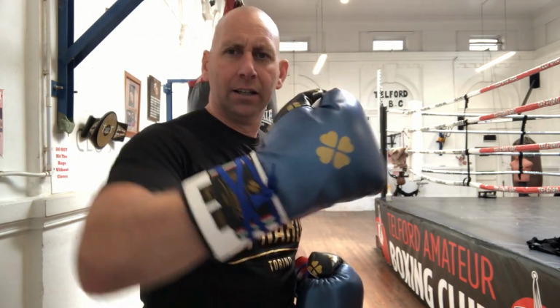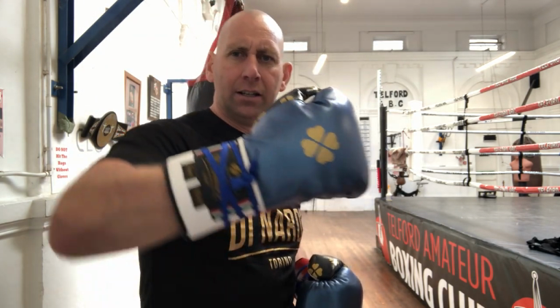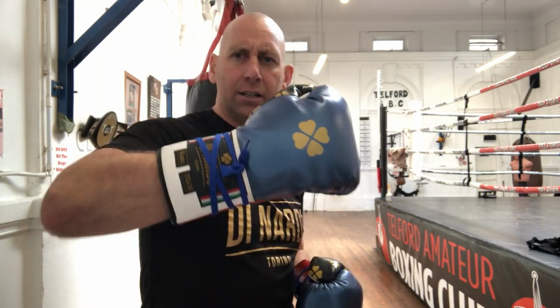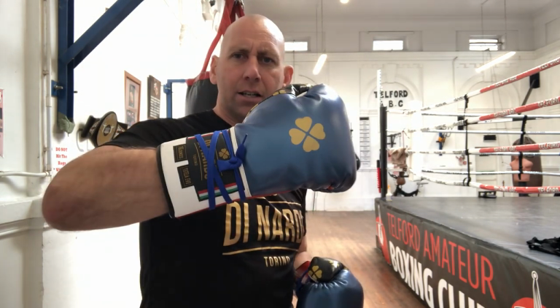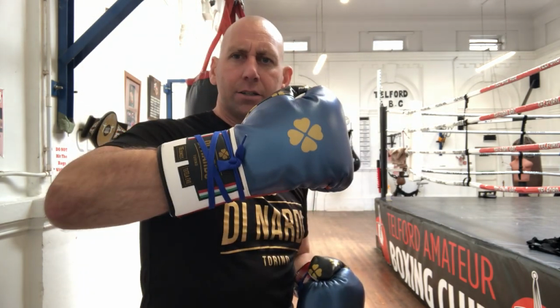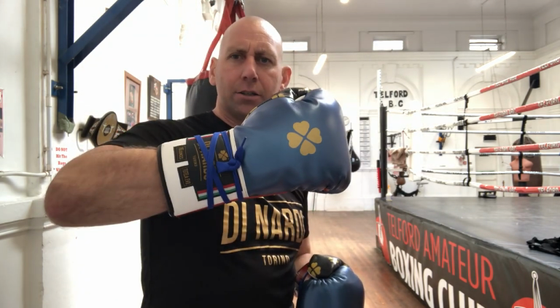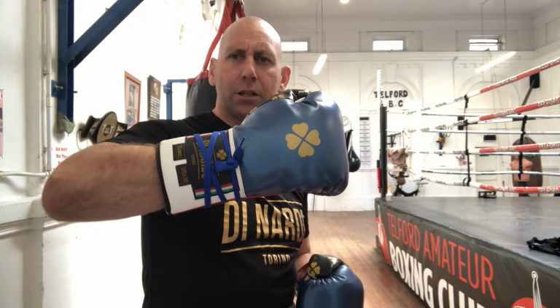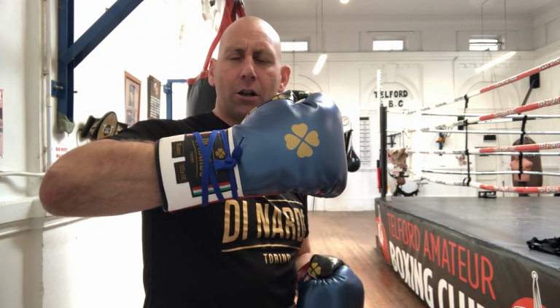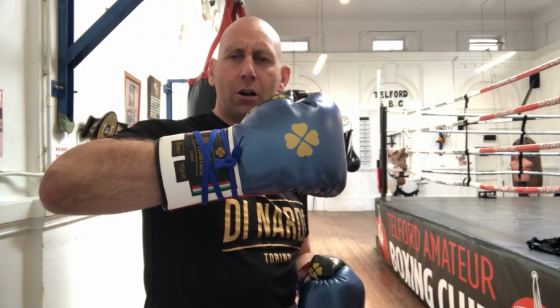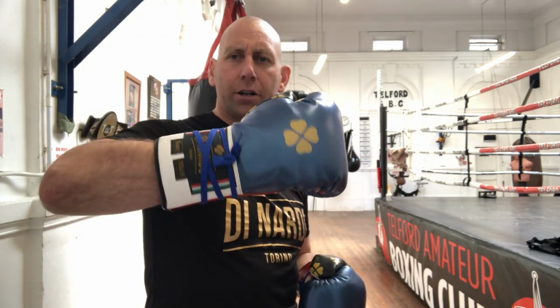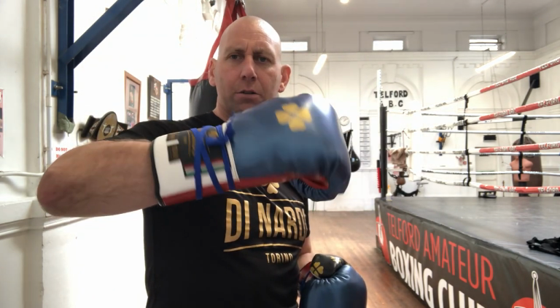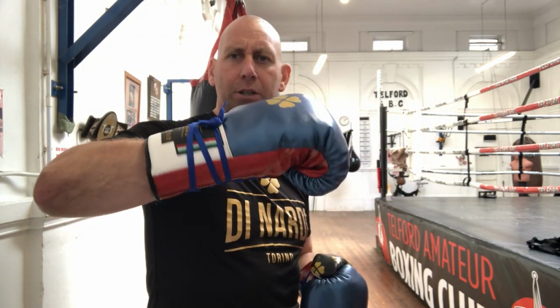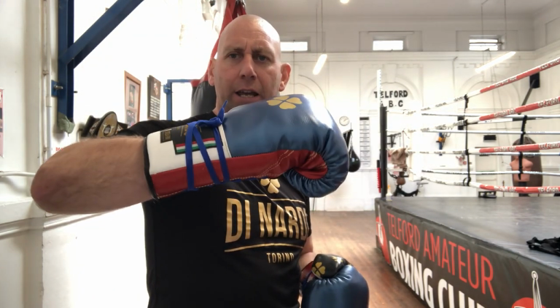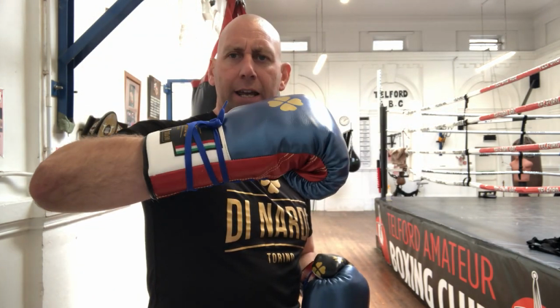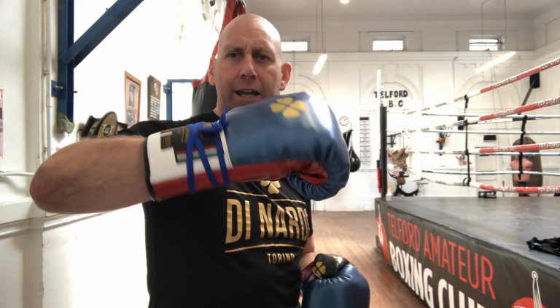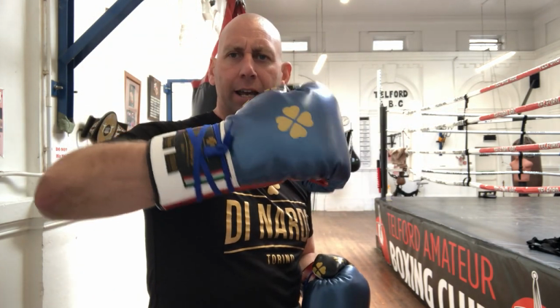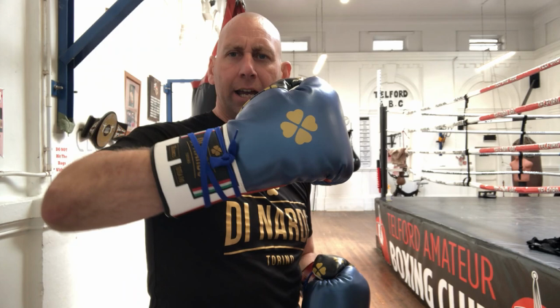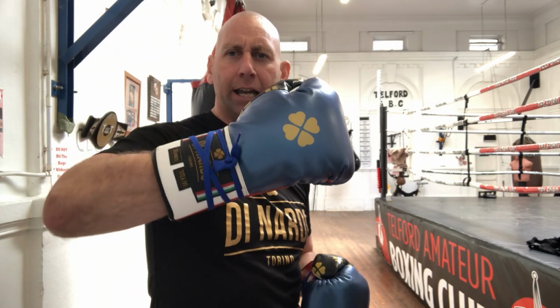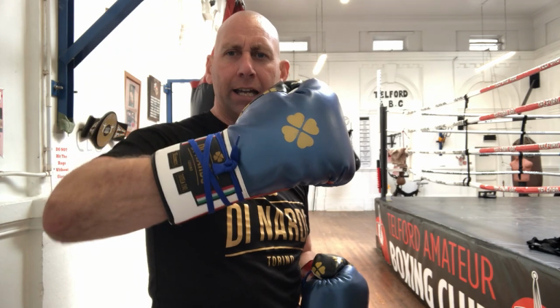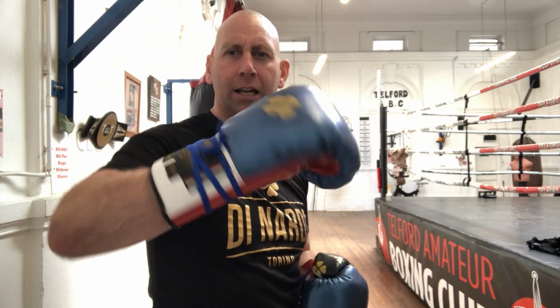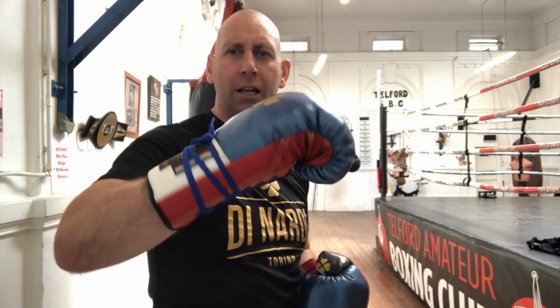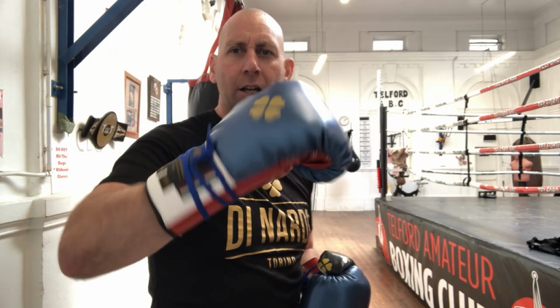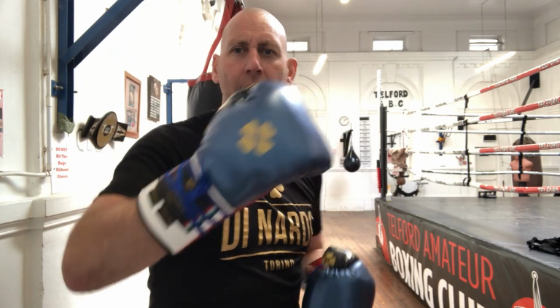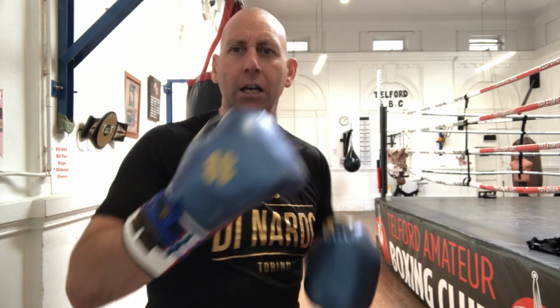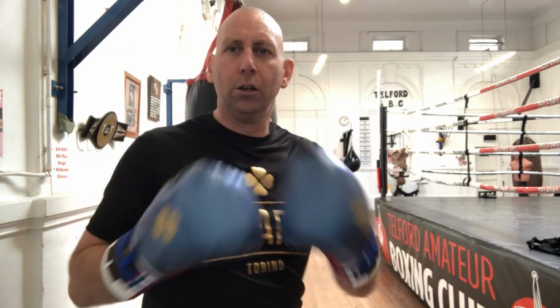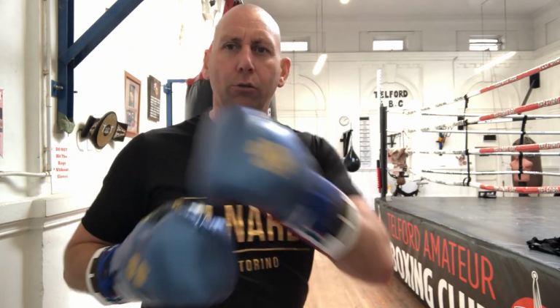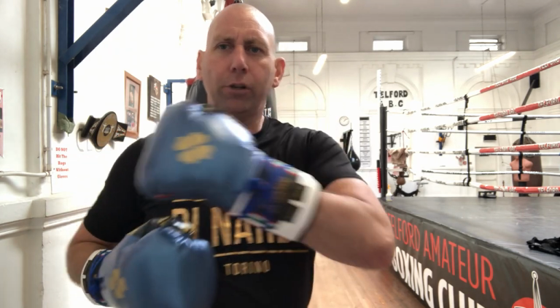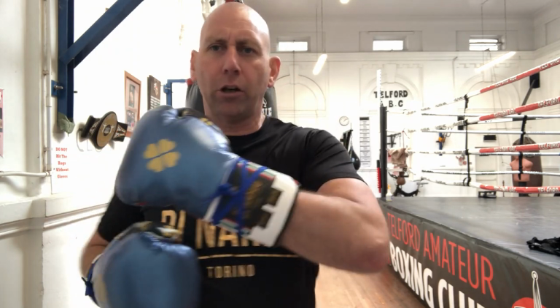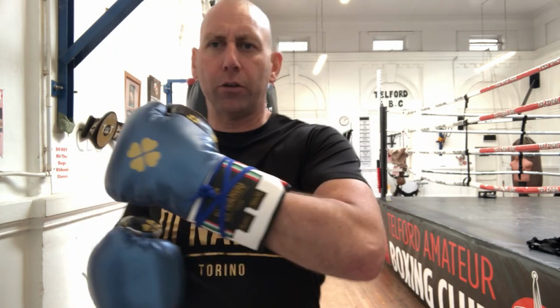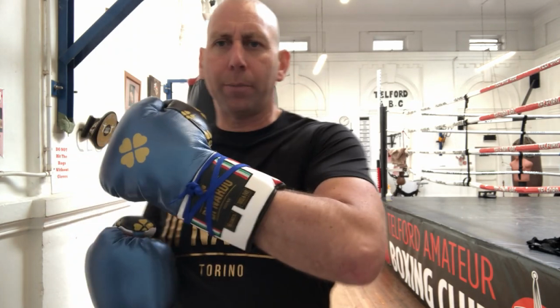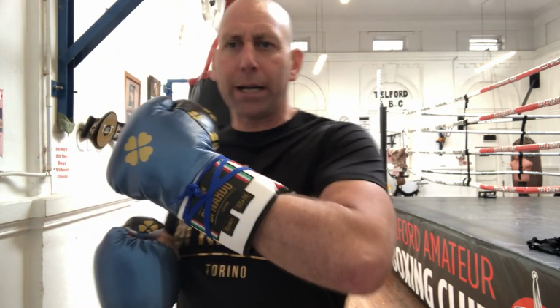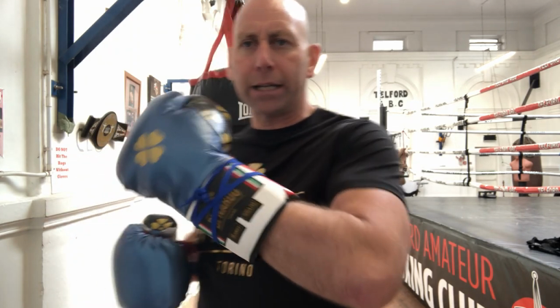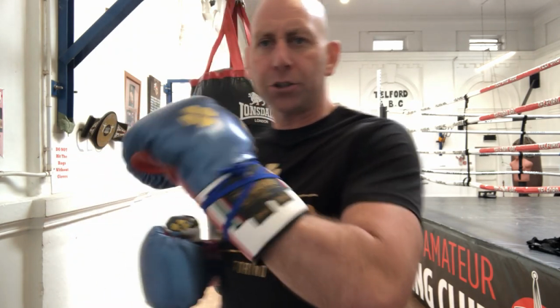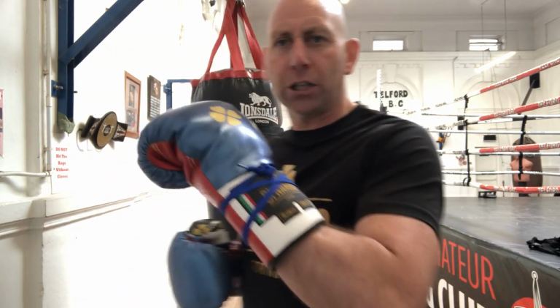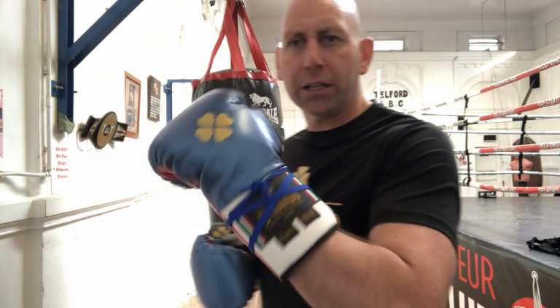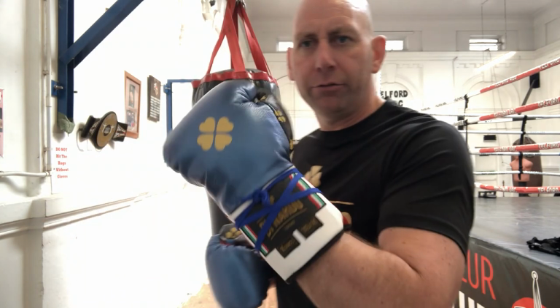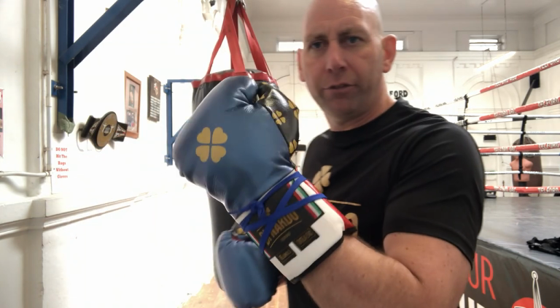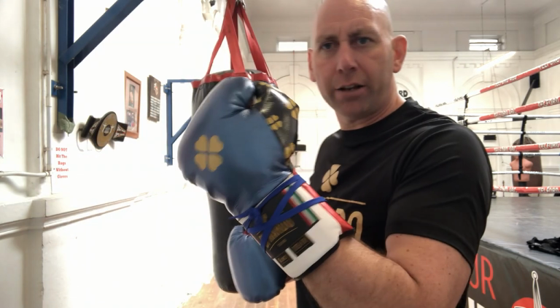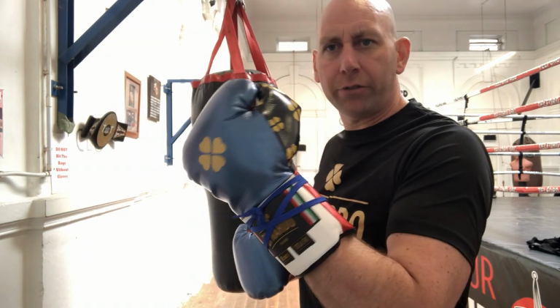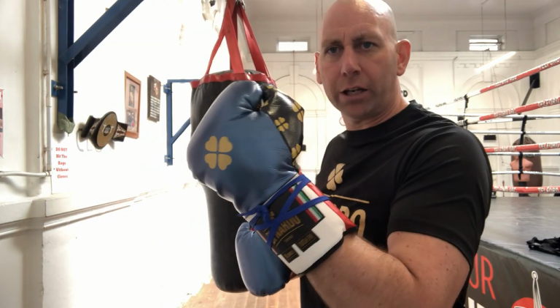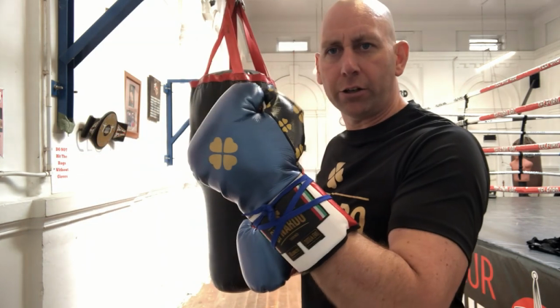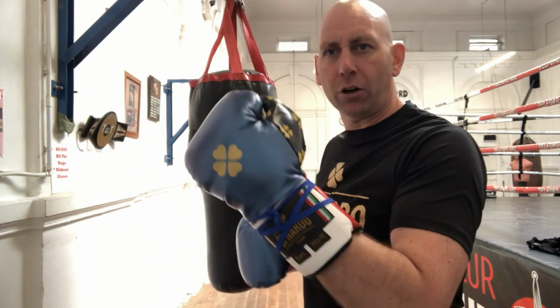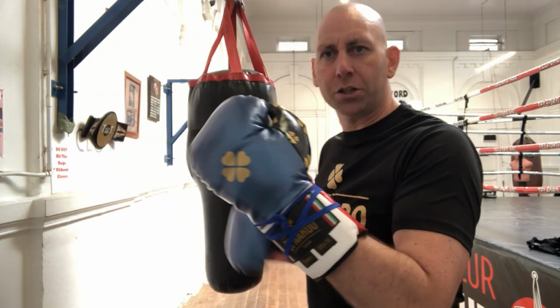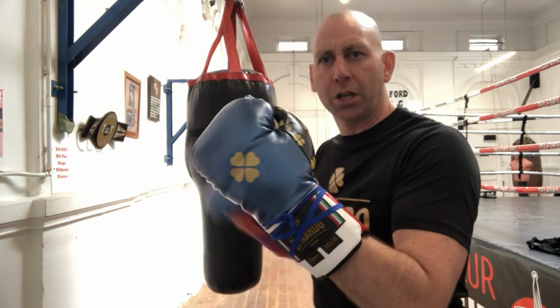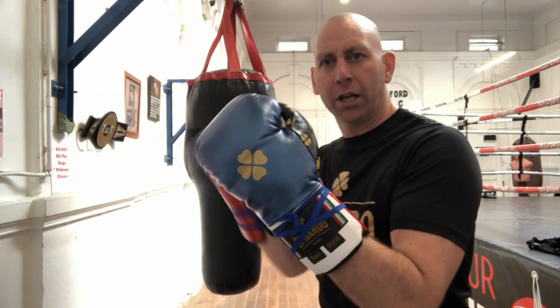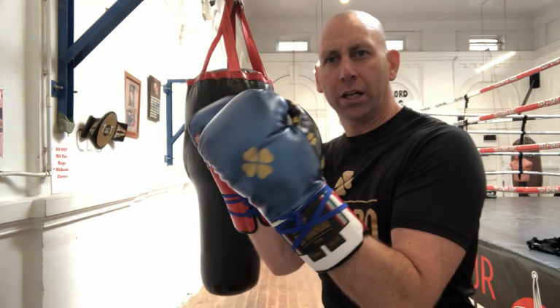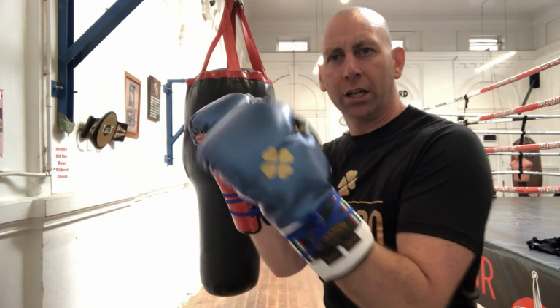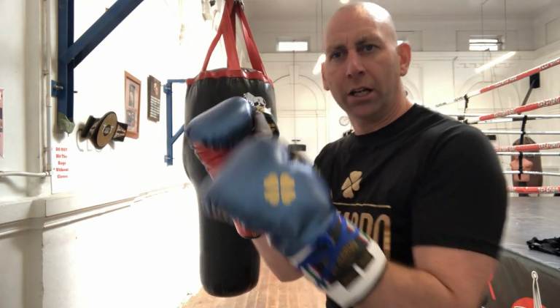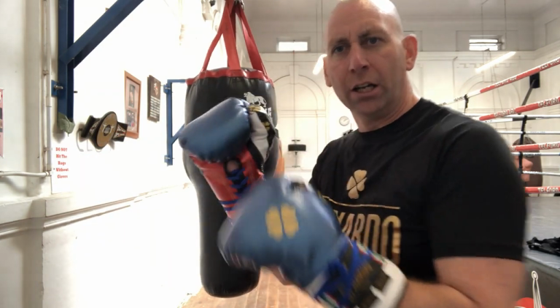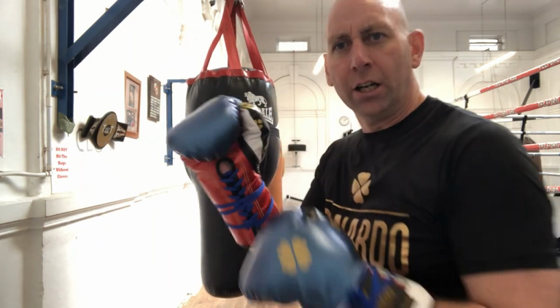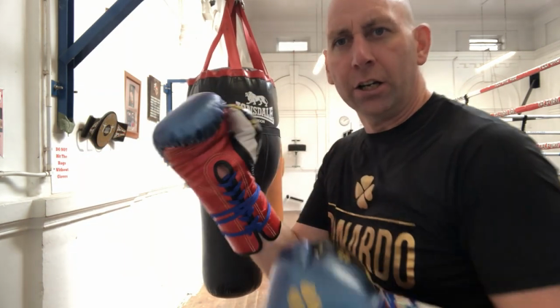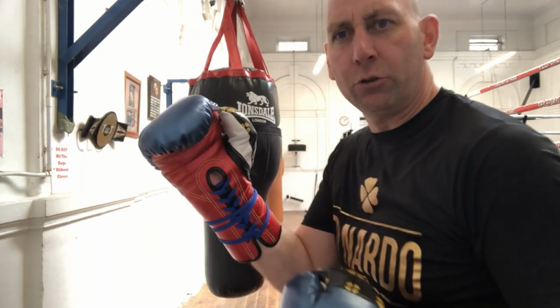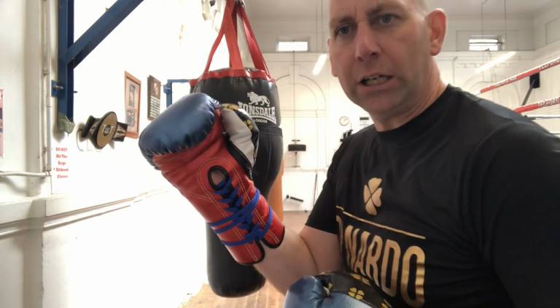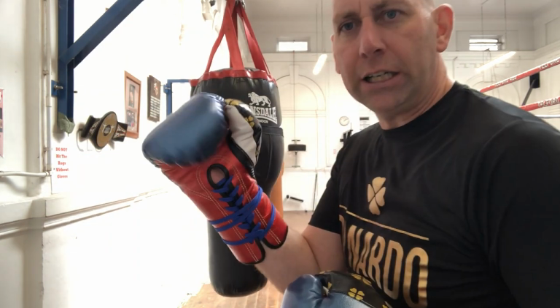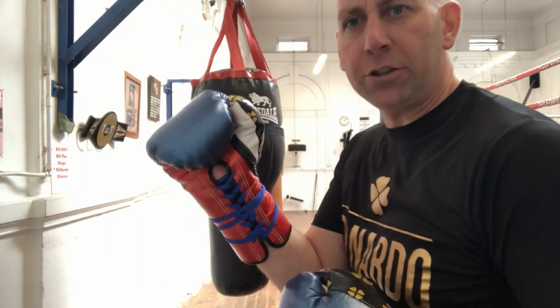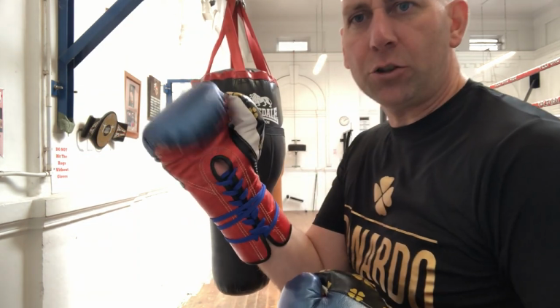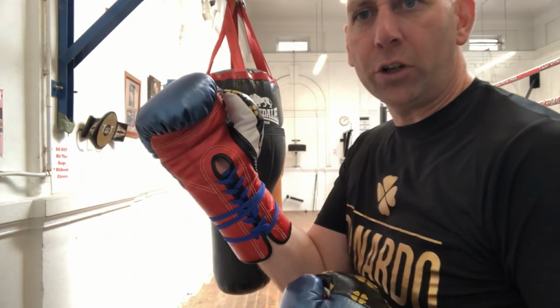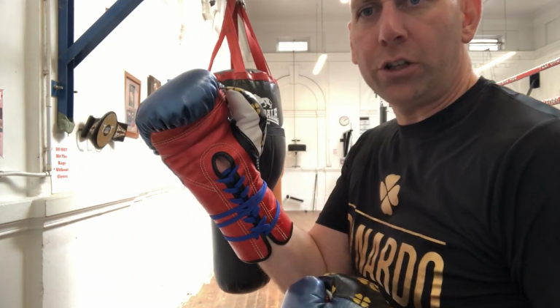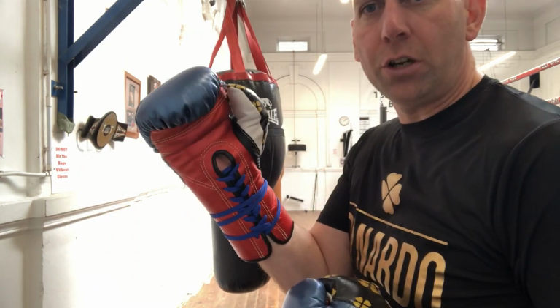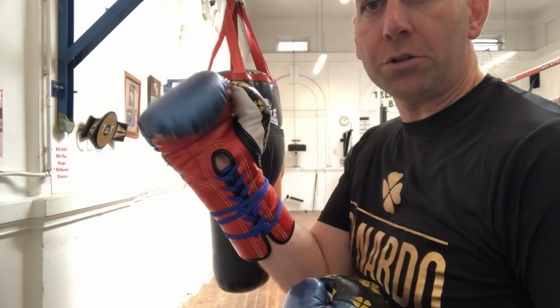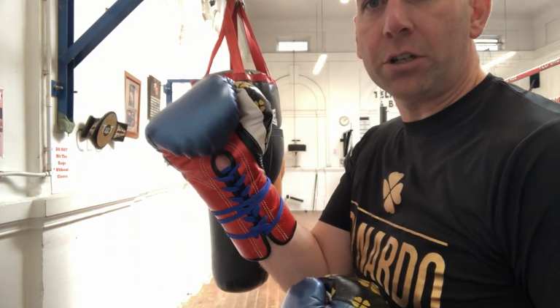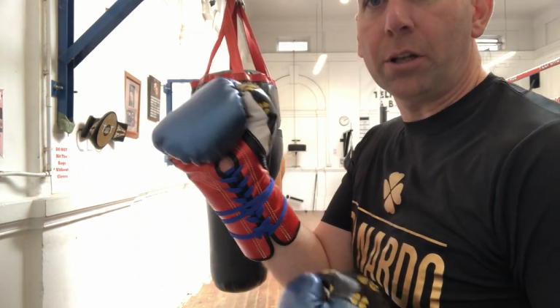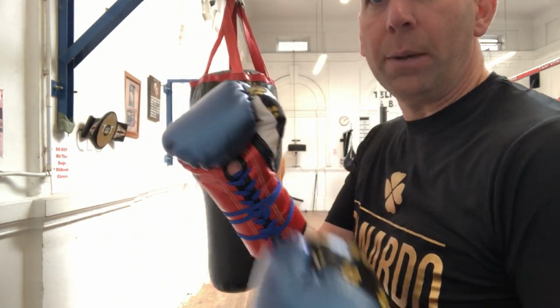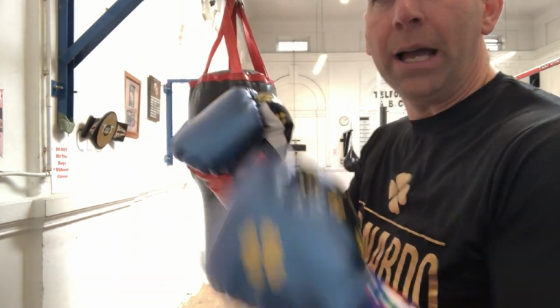There's the Denutos there — lovely on the bag, actually very, very nice. Really enjoying using them.